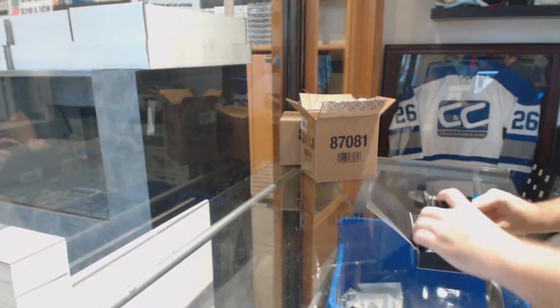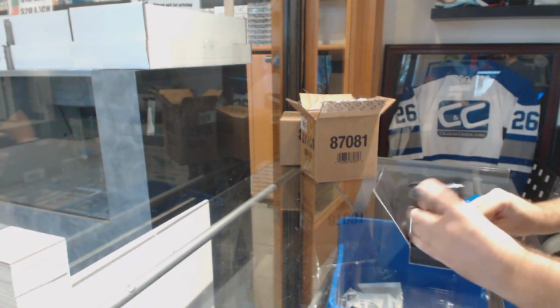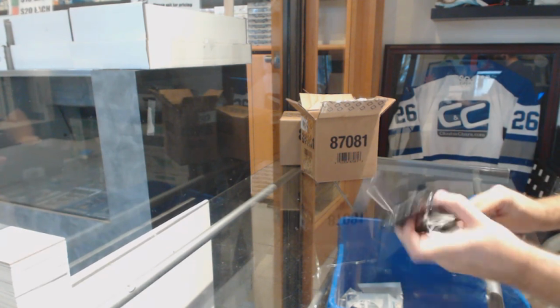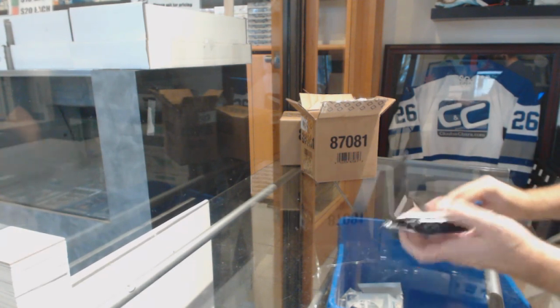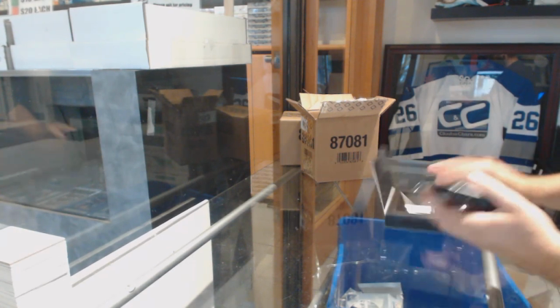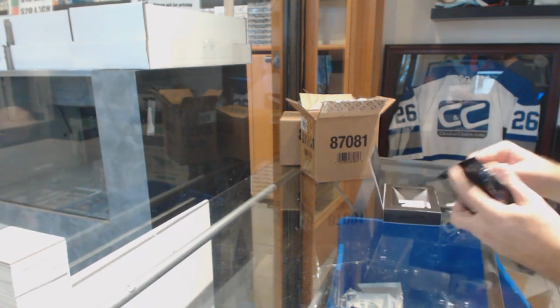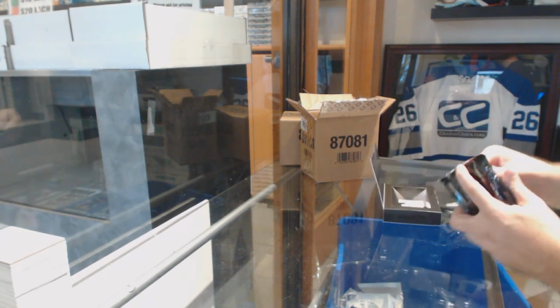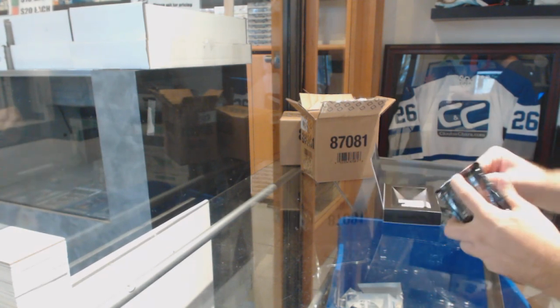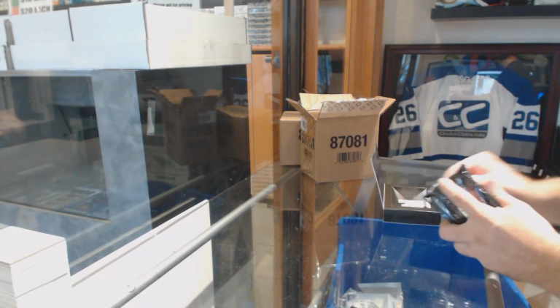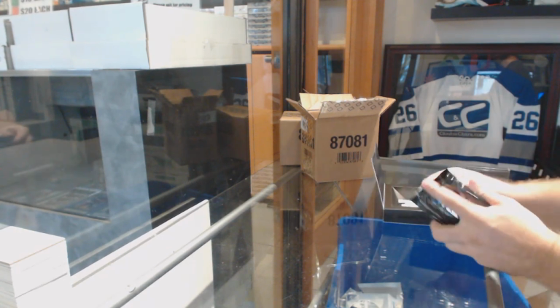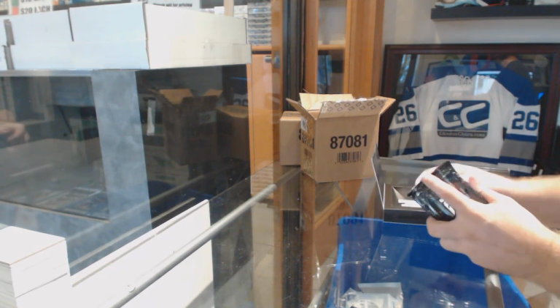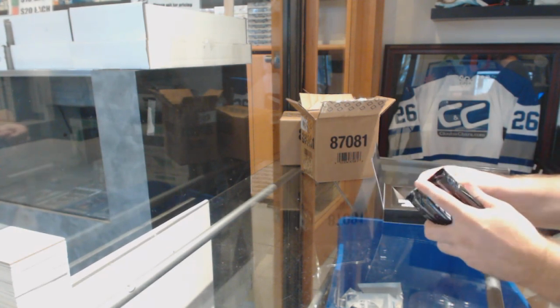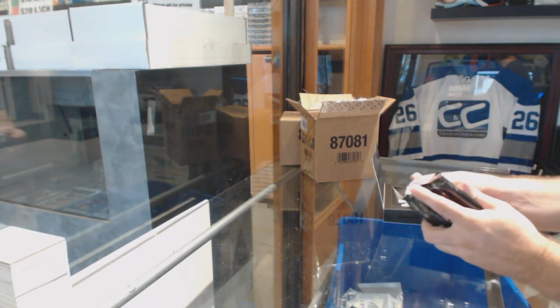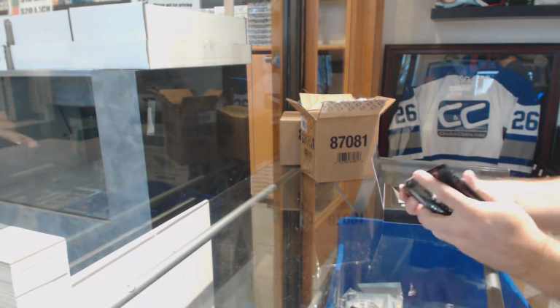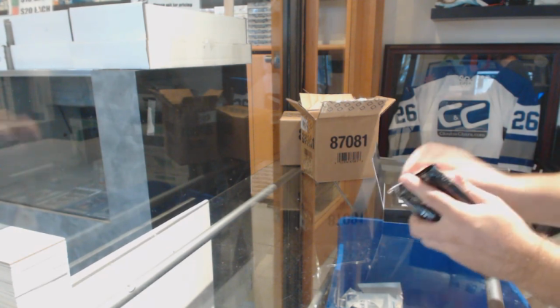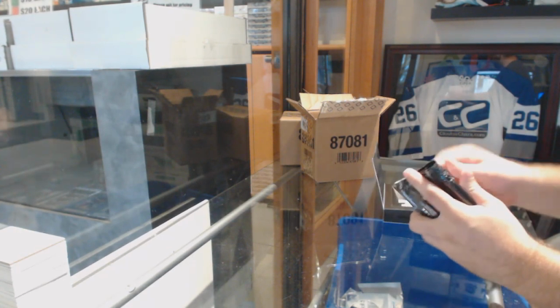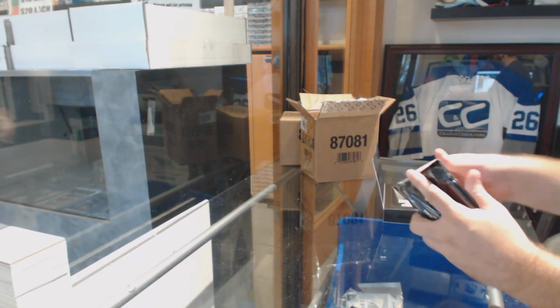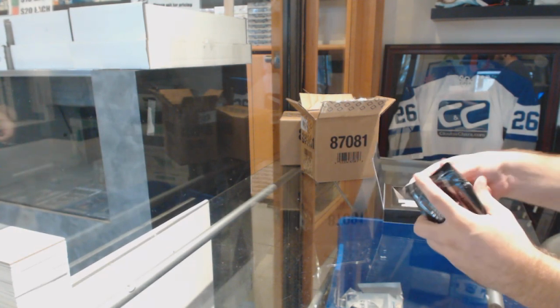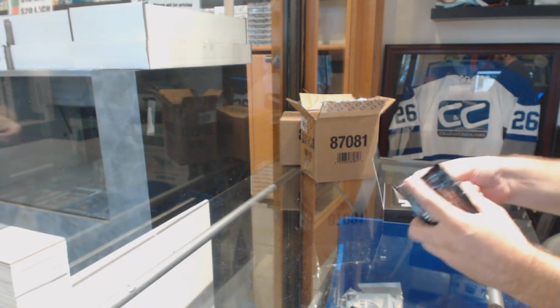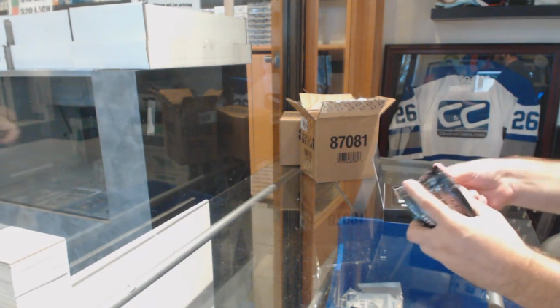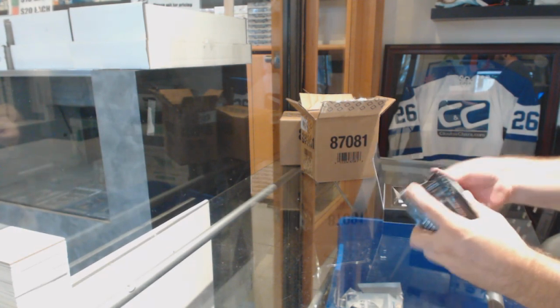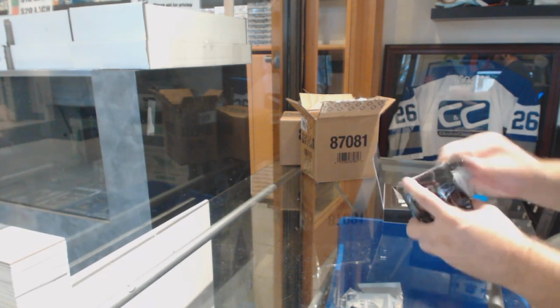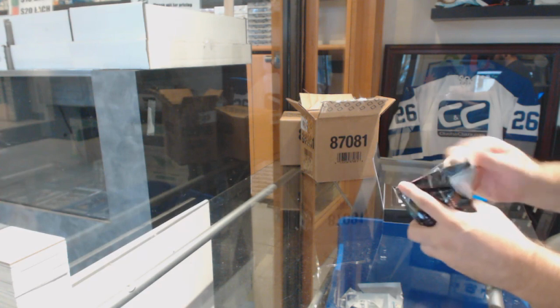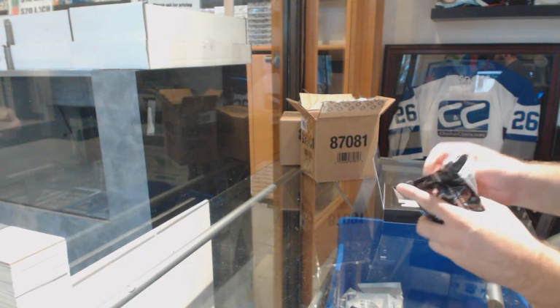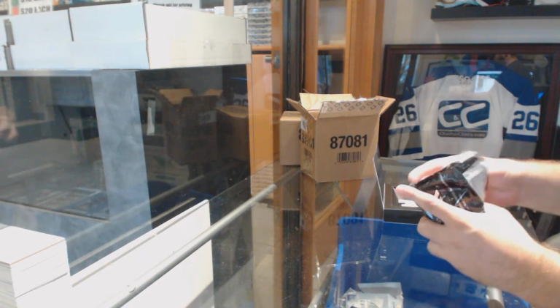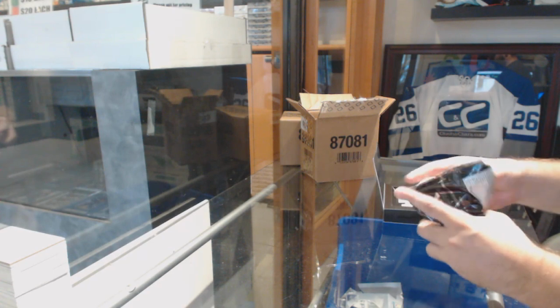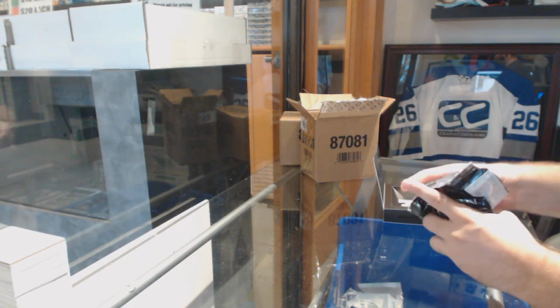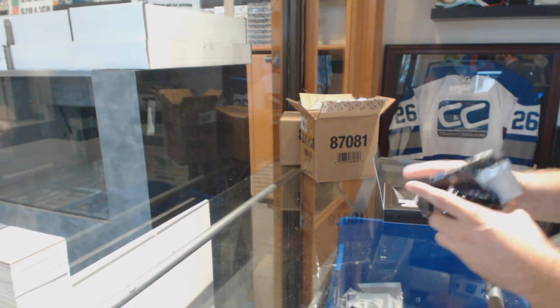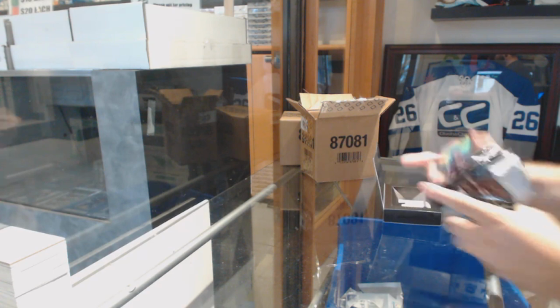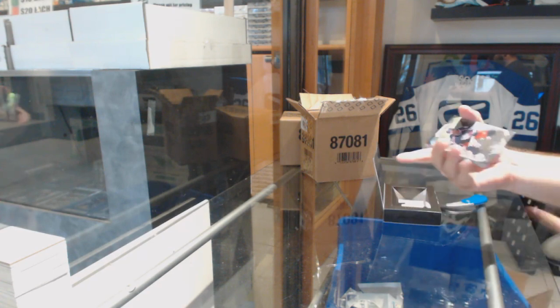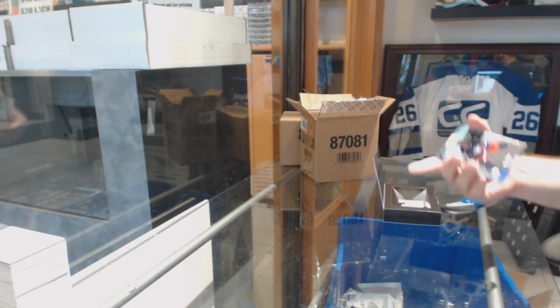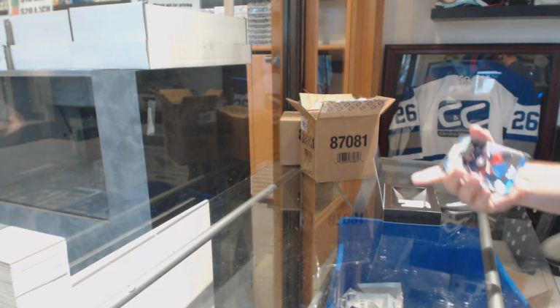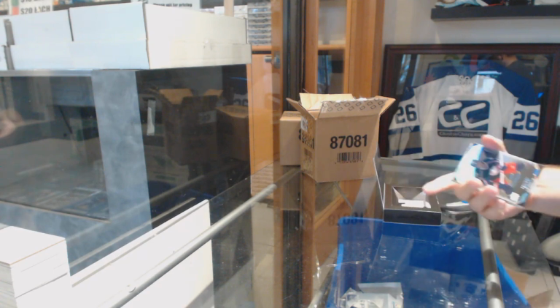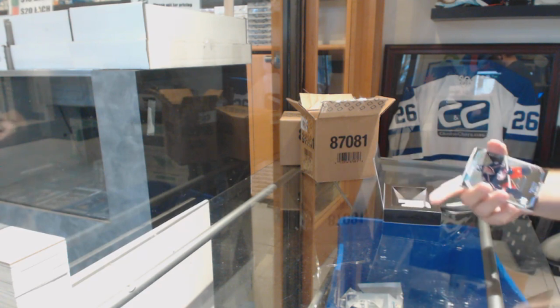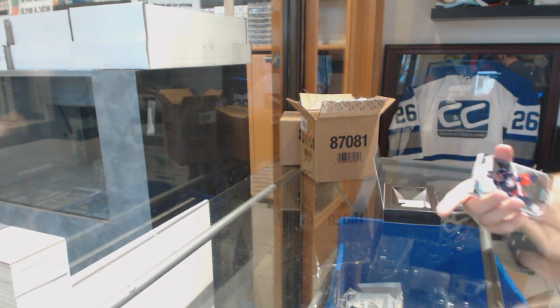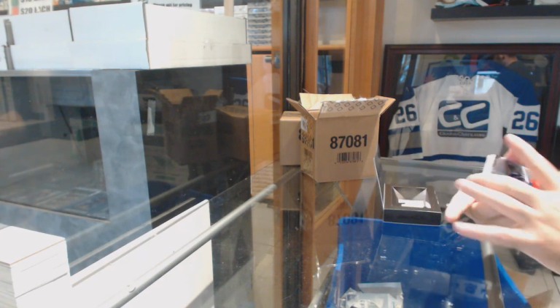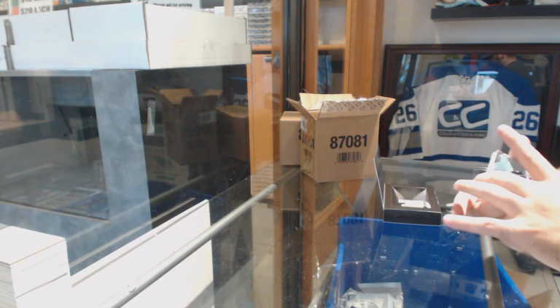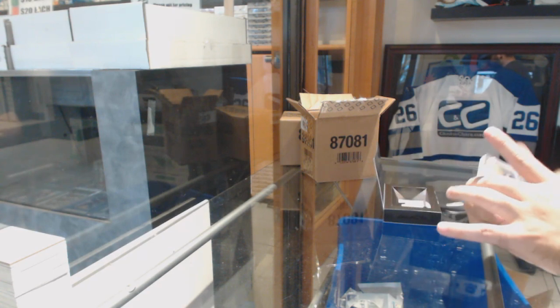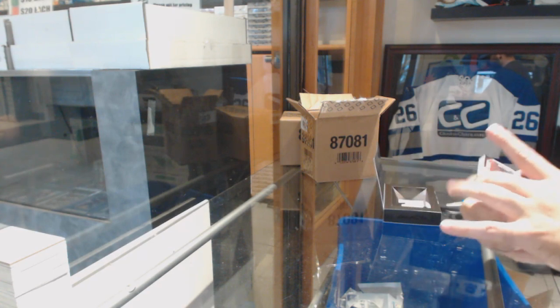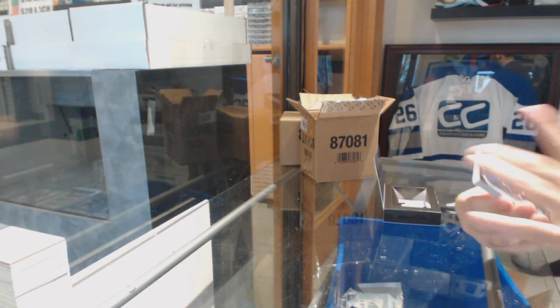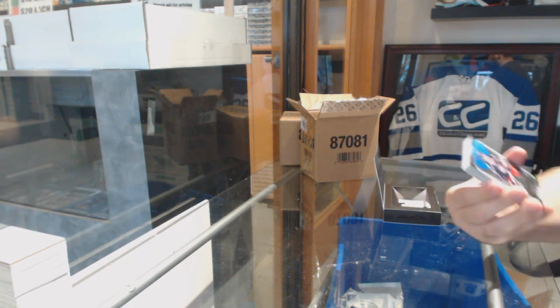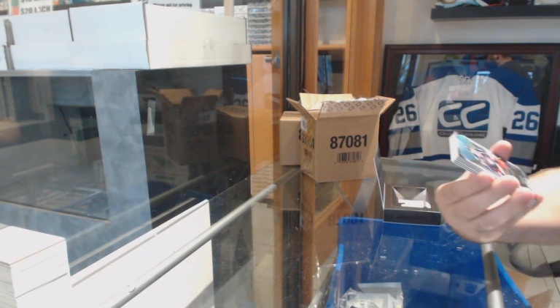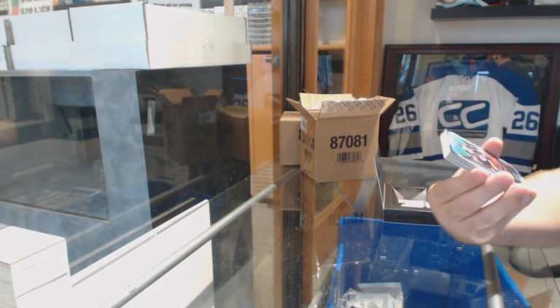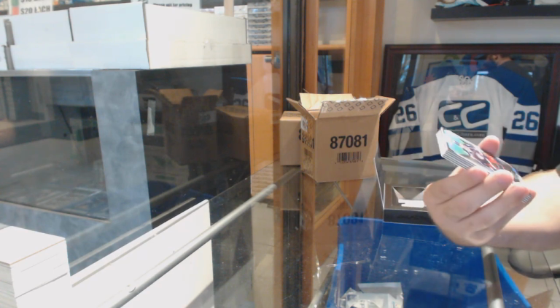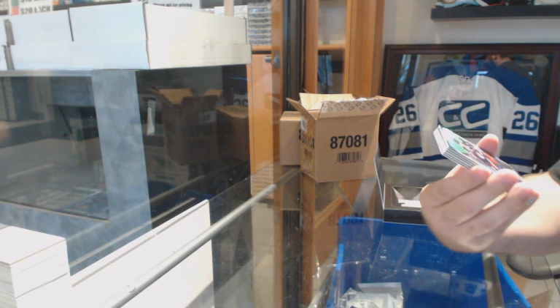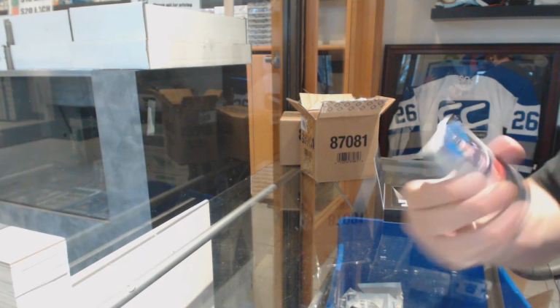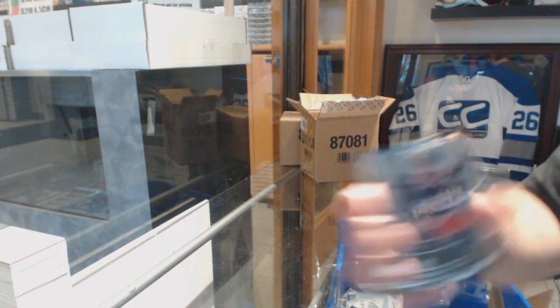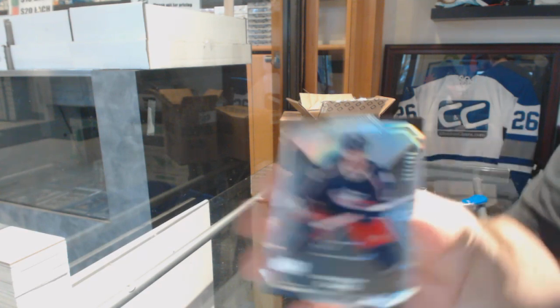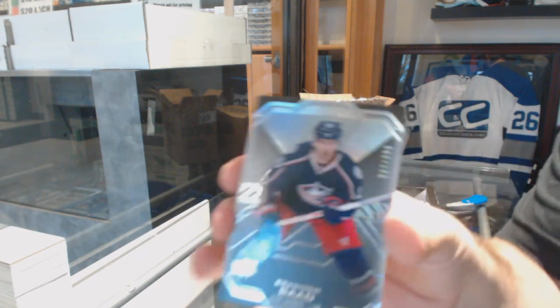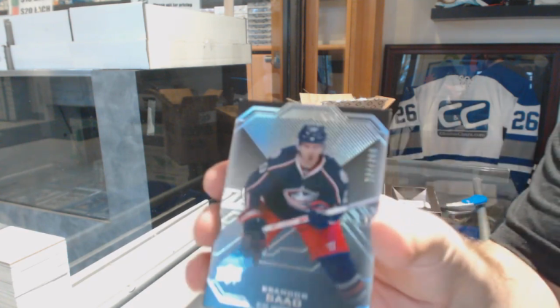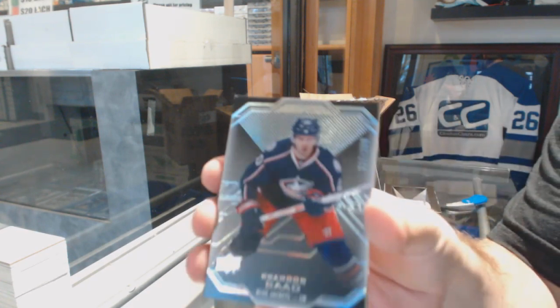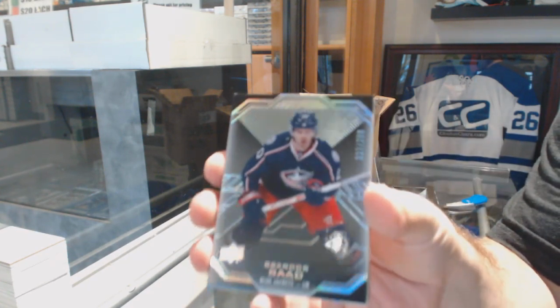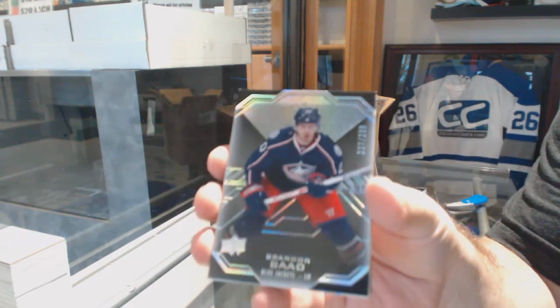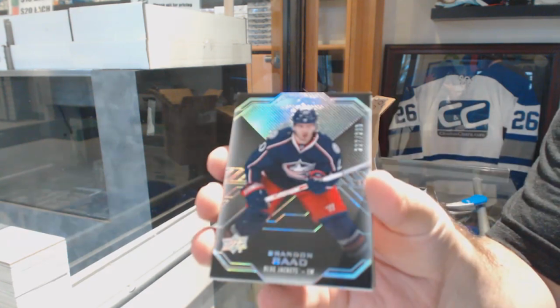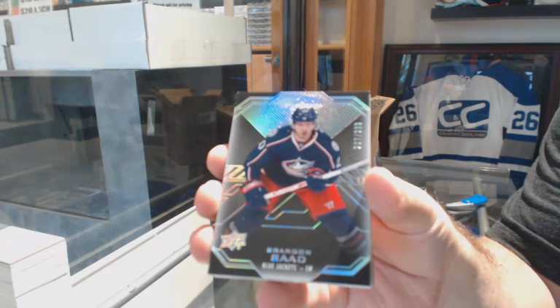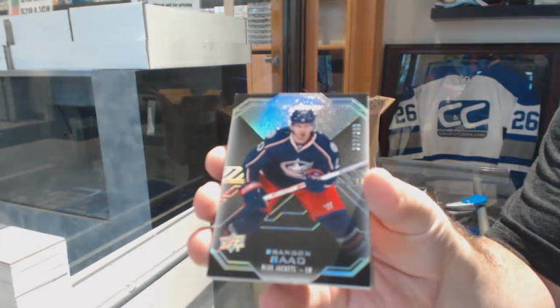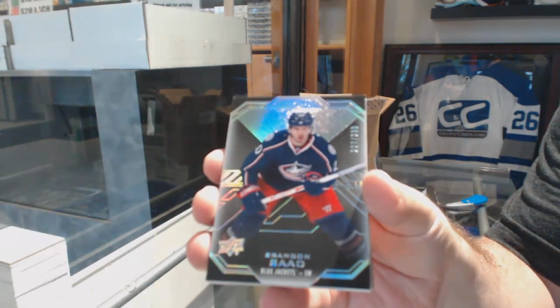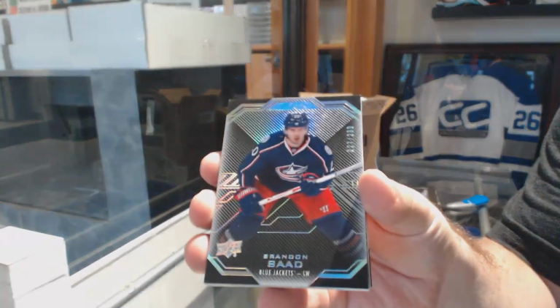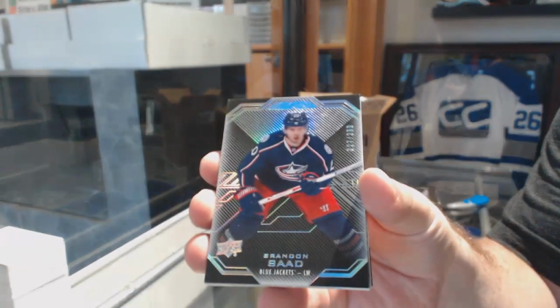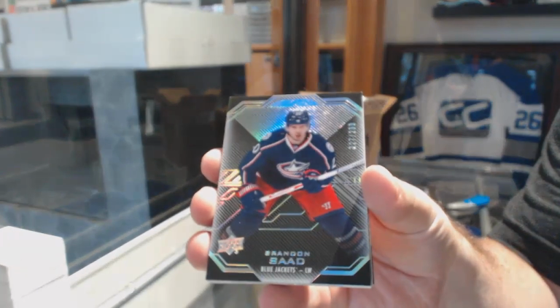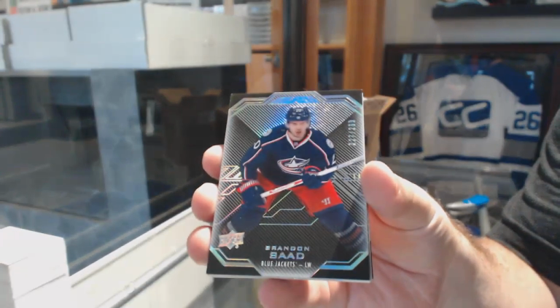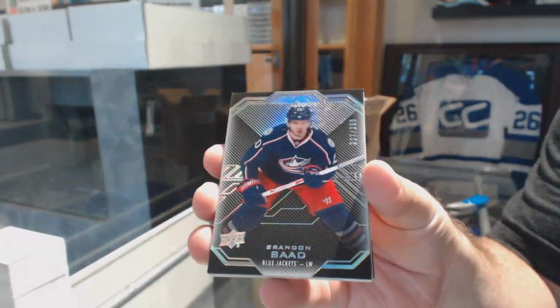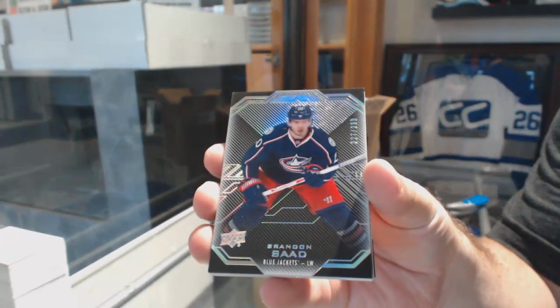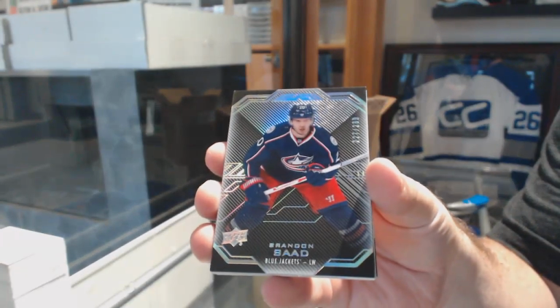Will there be a line, folks? For the Blue Jackets, a $2.99 Brandon Saad.